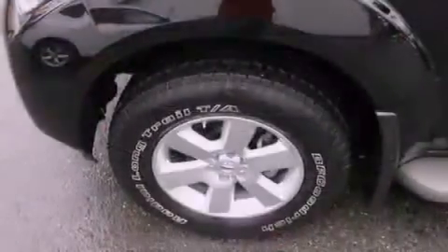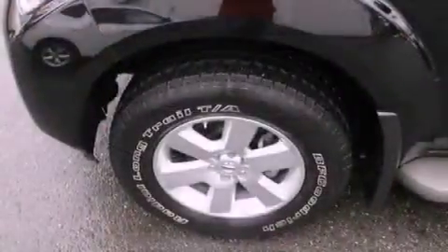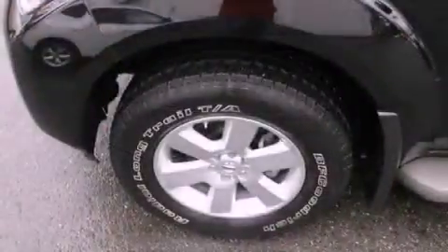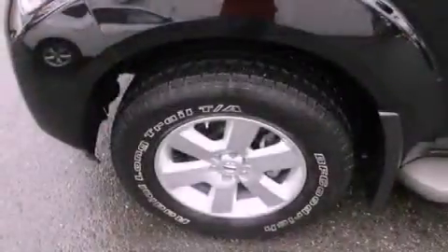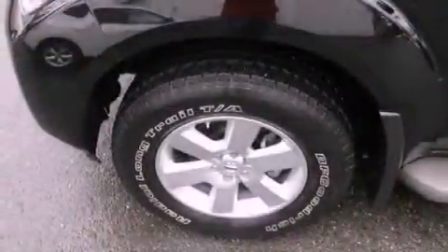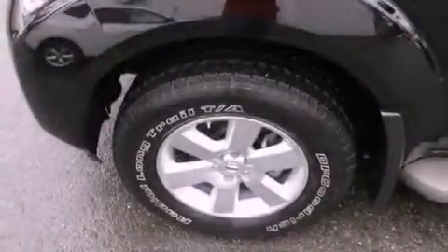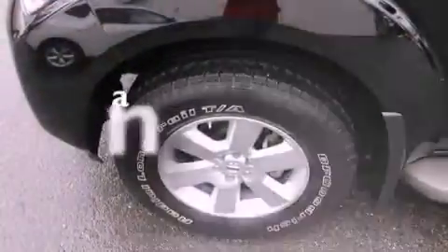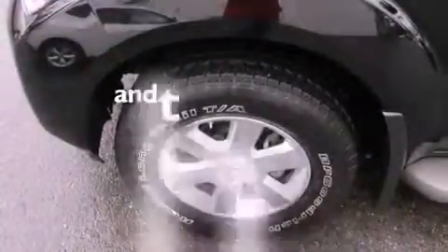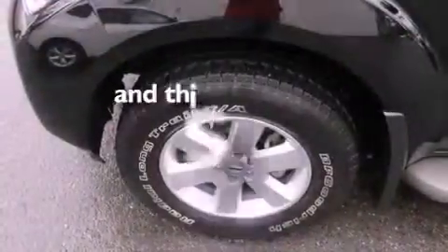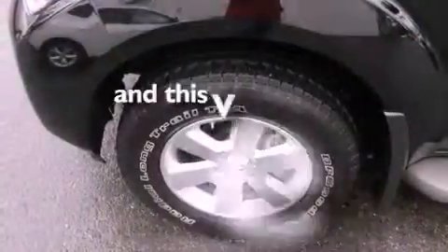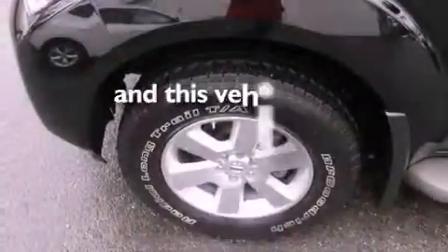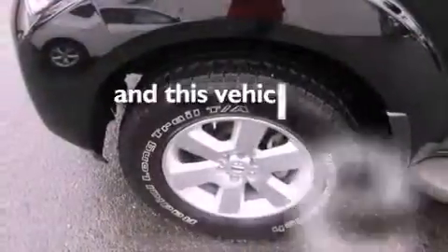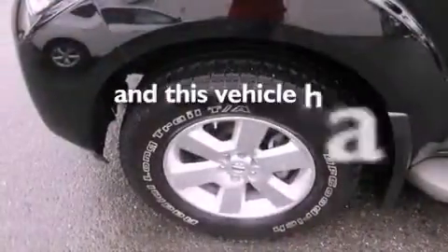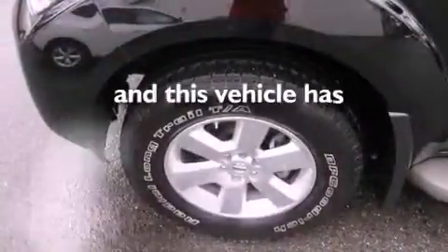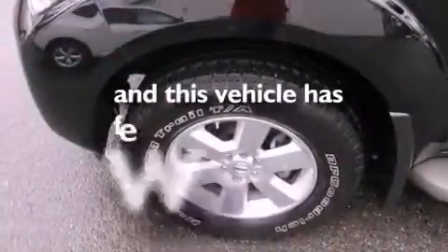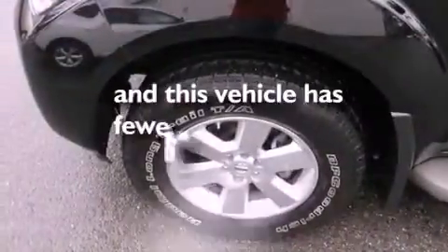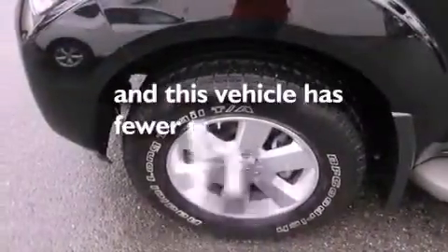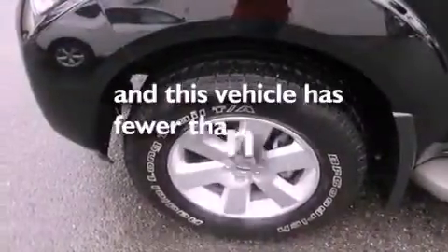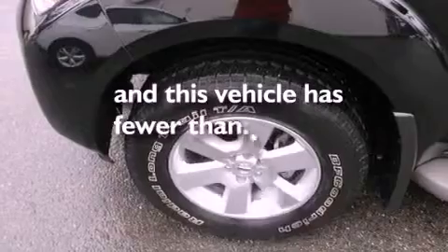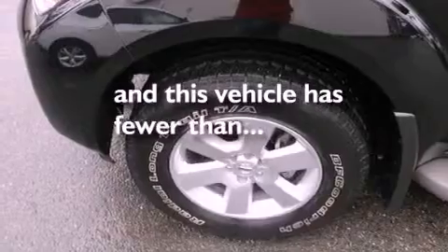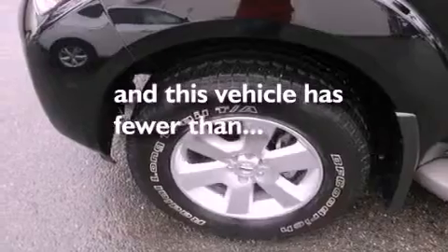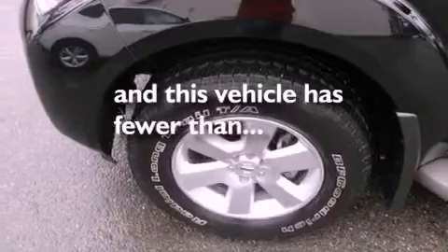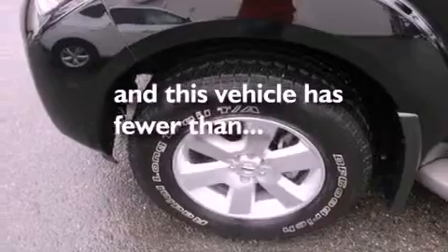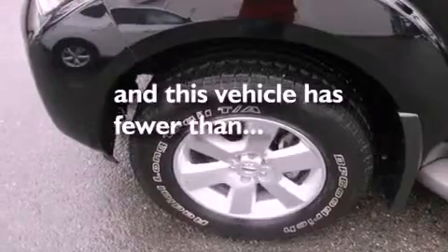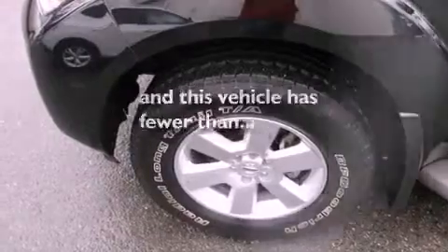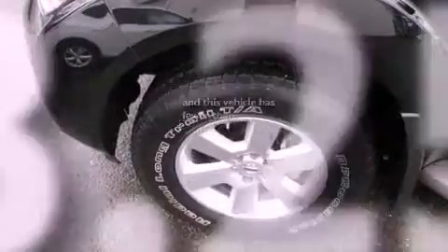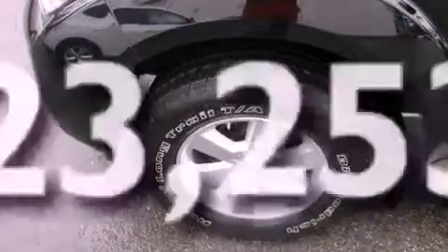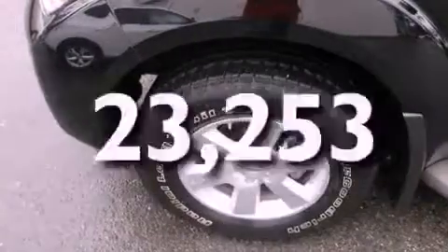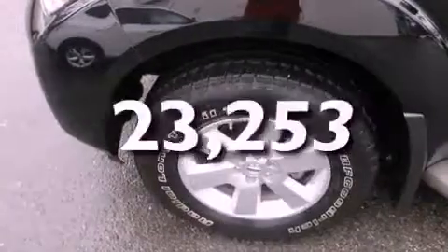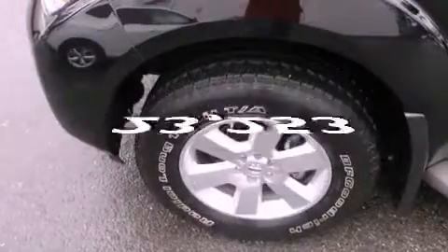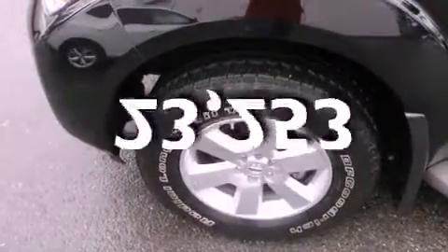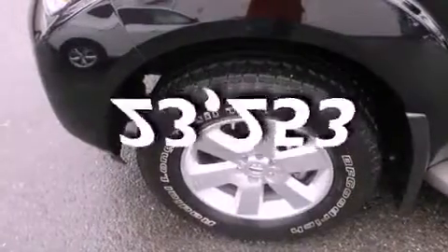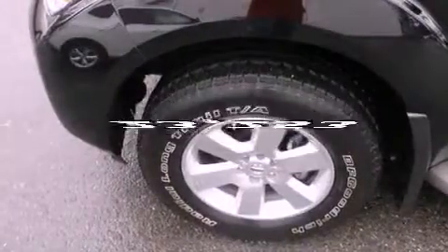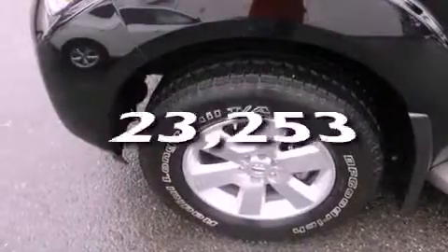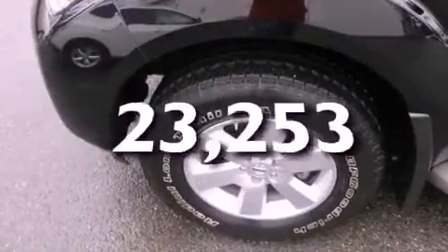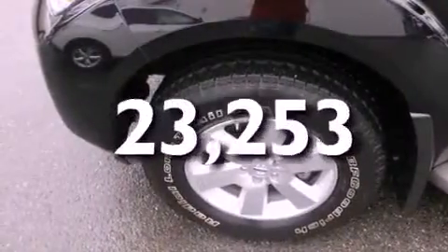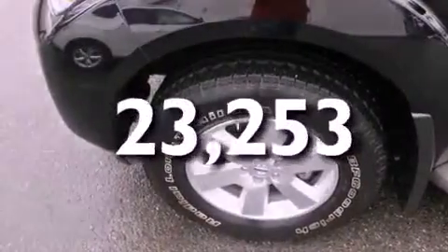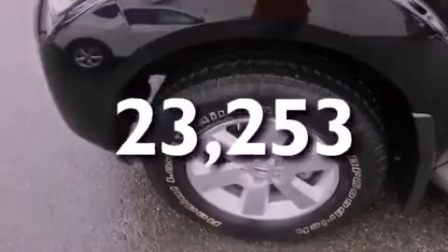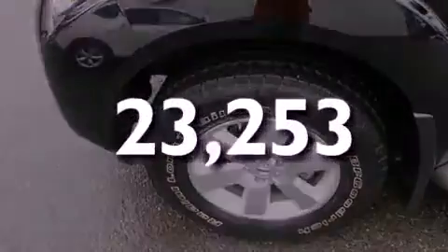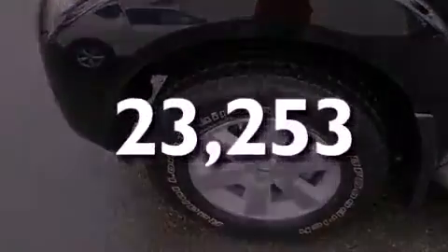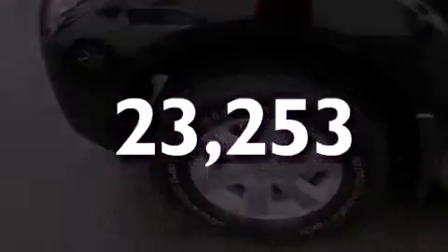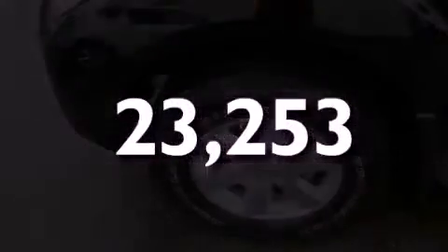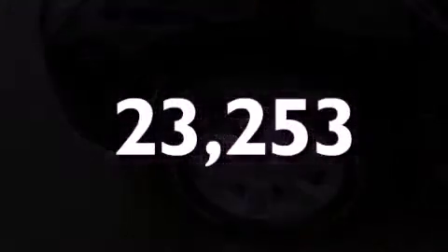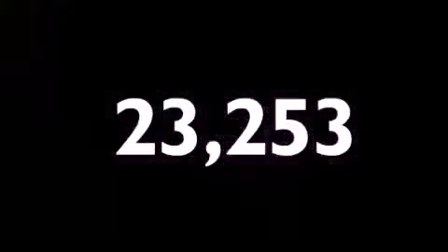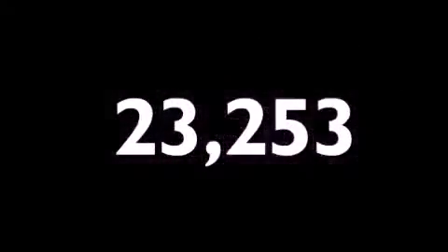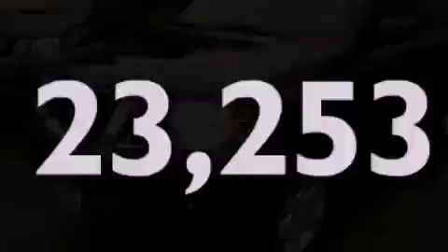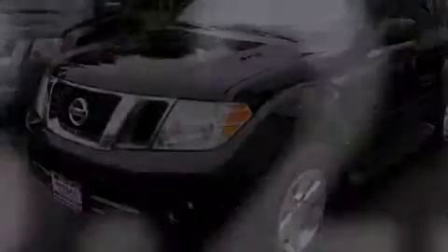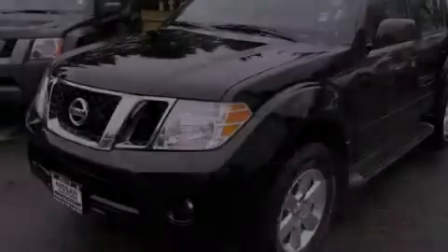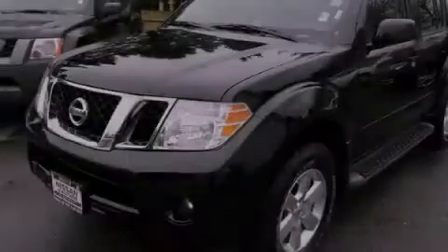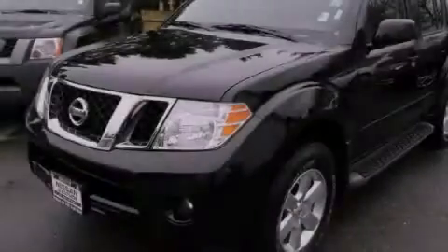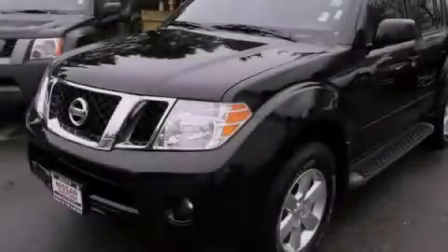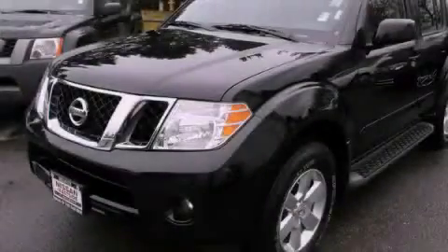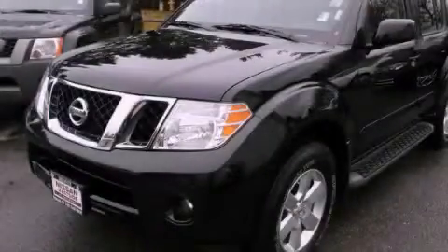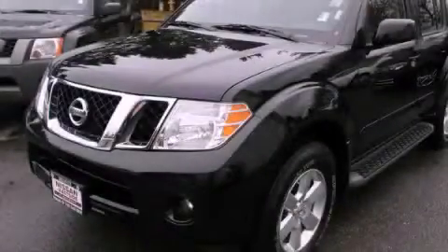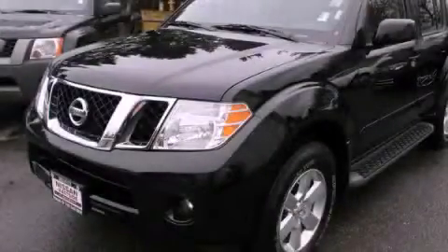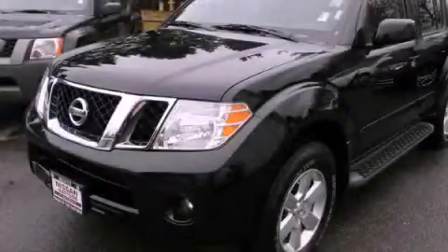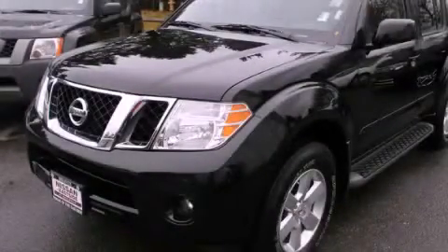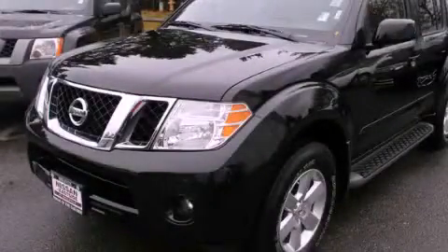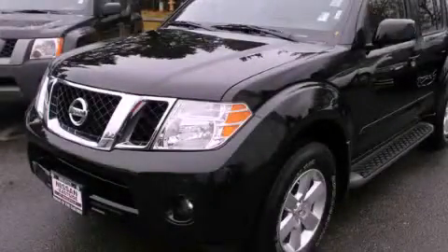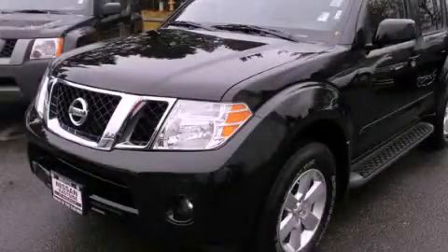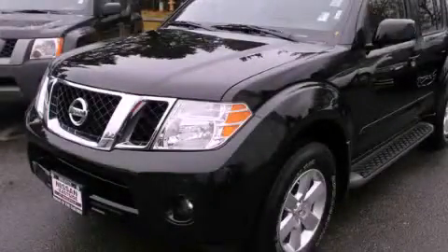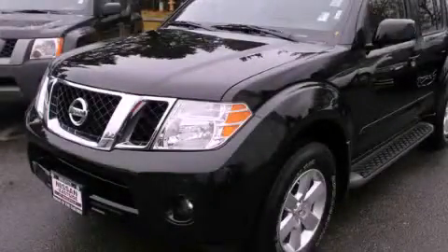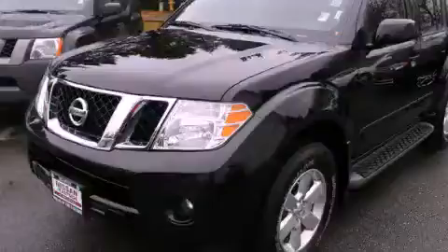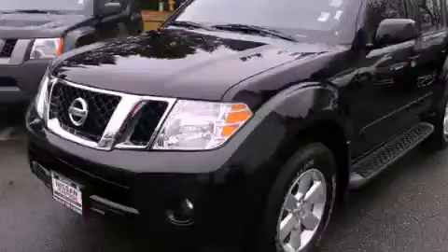And this vehicle has fewer than 24,000 miles on the odometer. Please call us today for more information on this great vehicle.